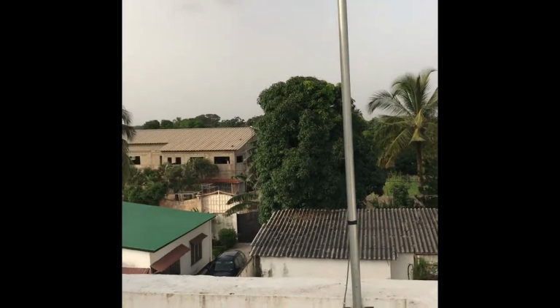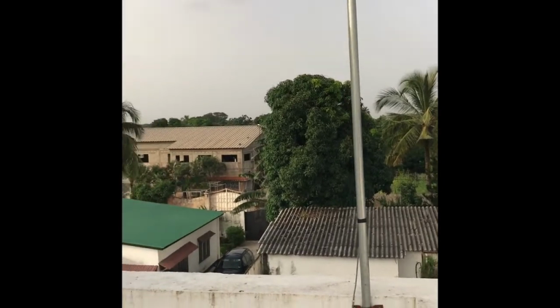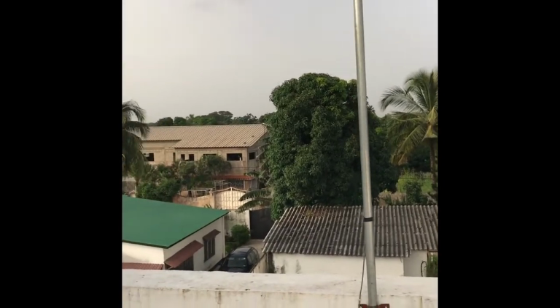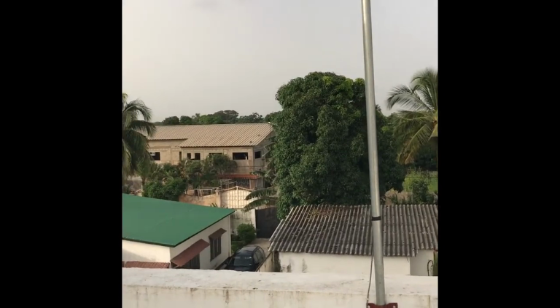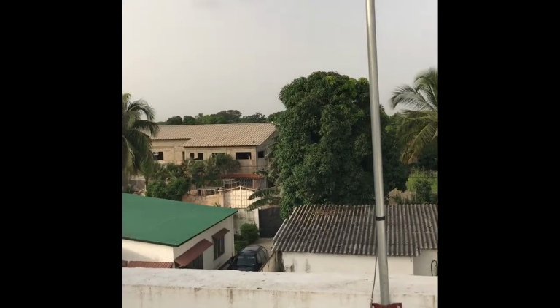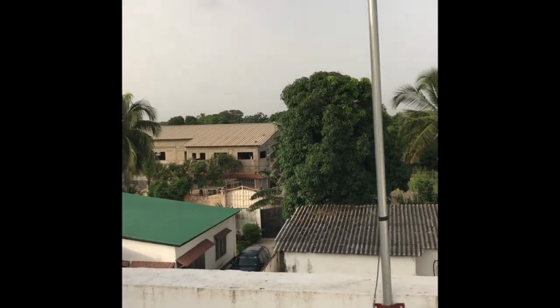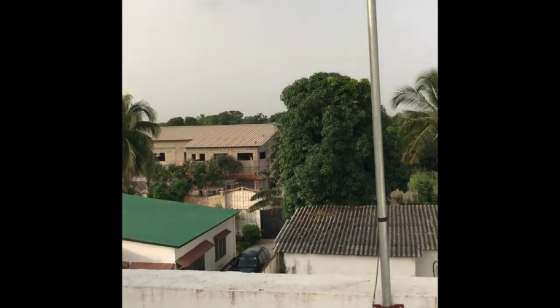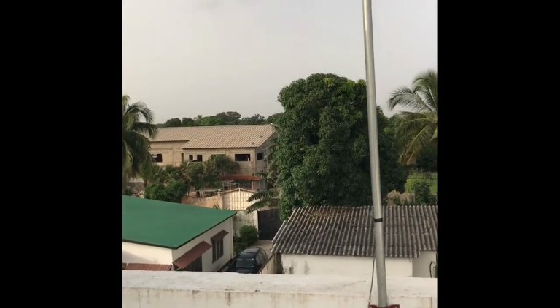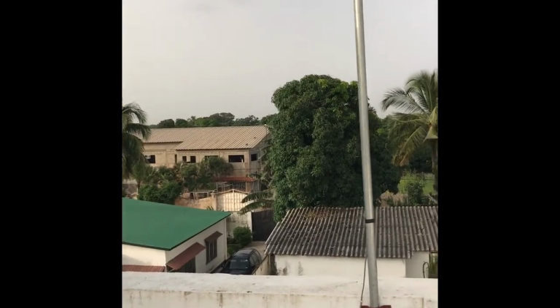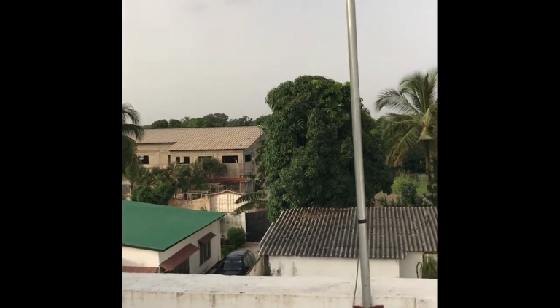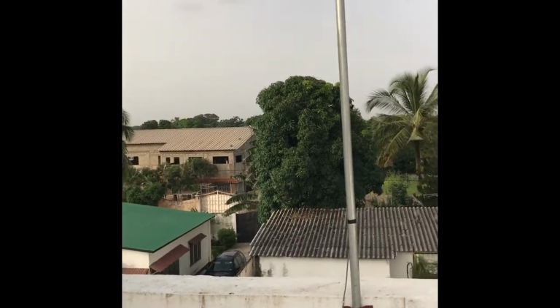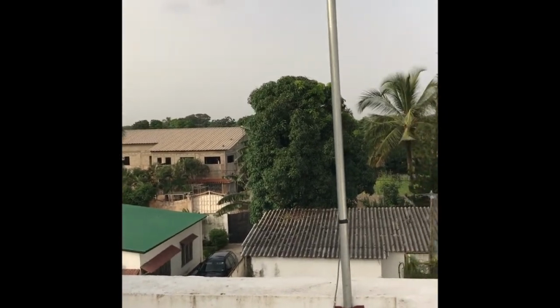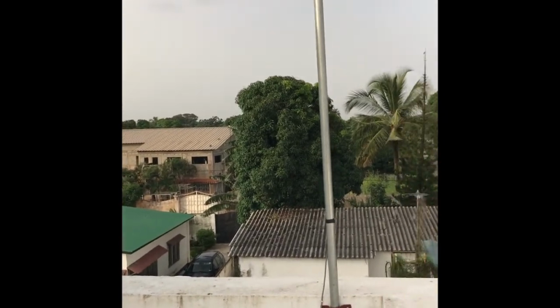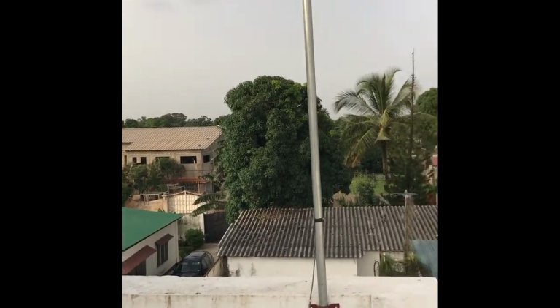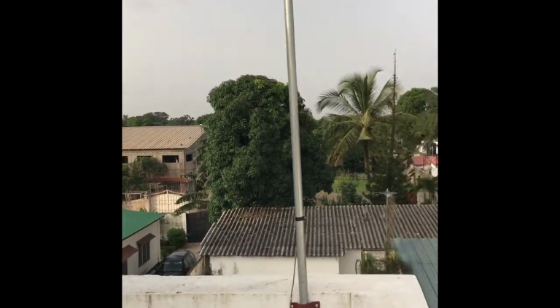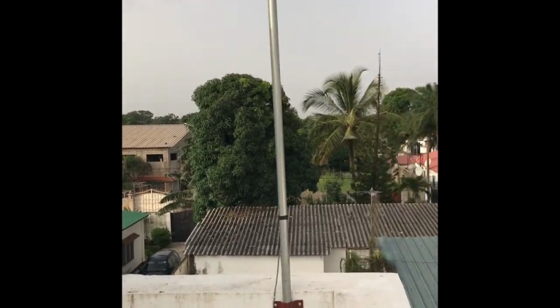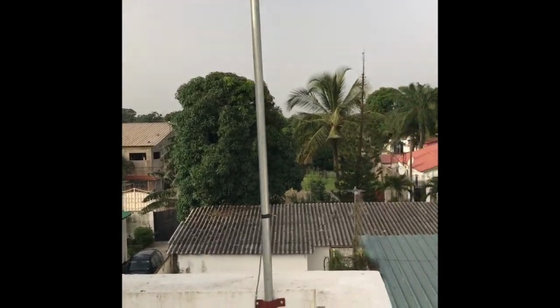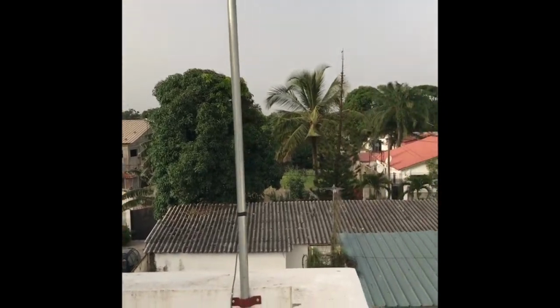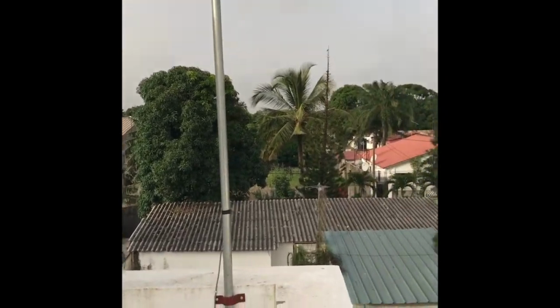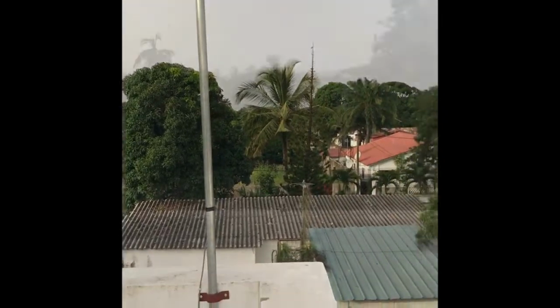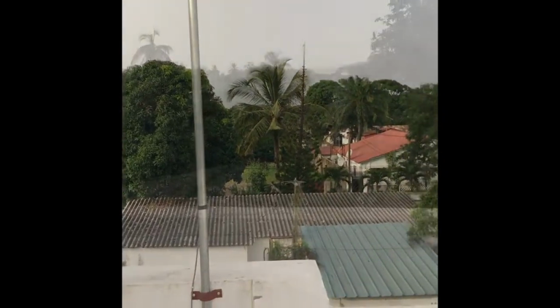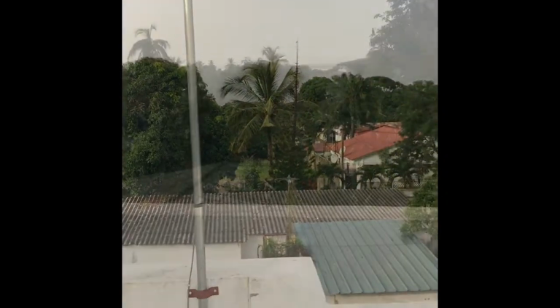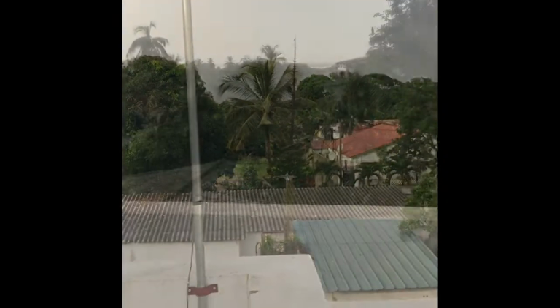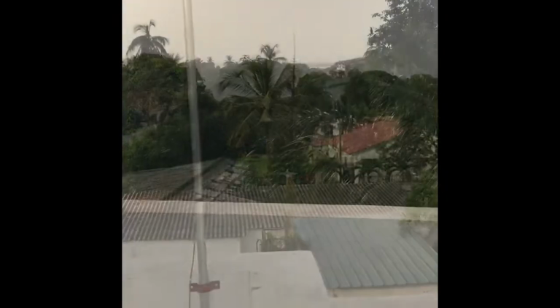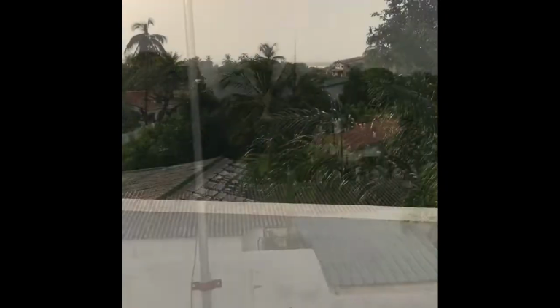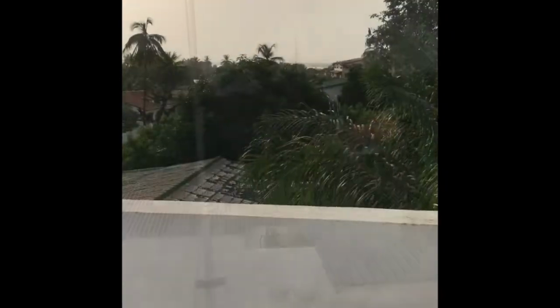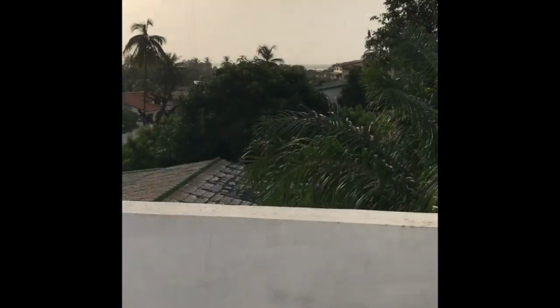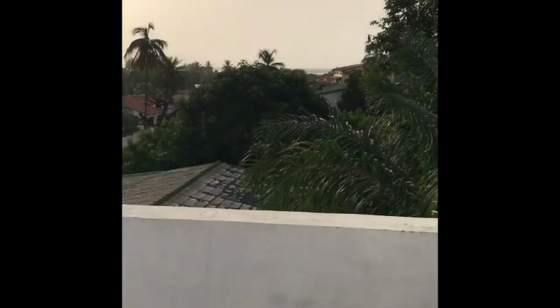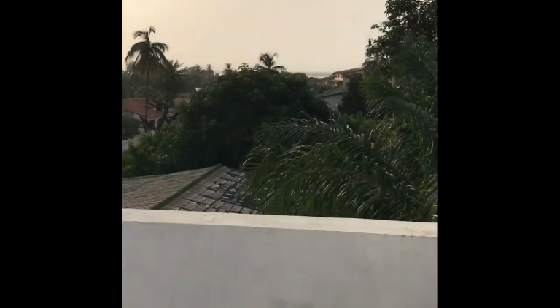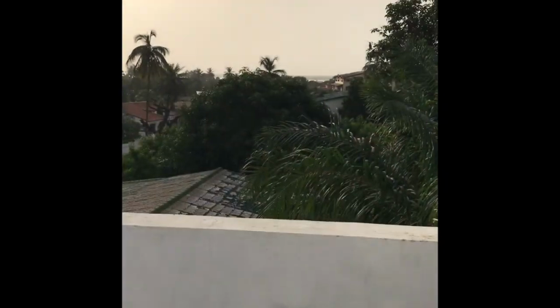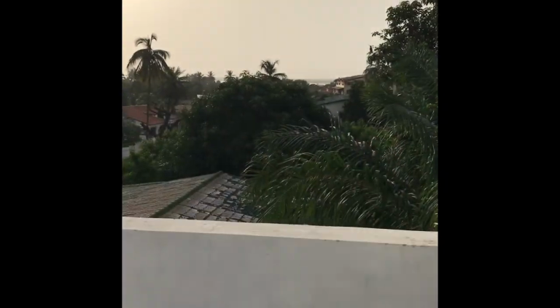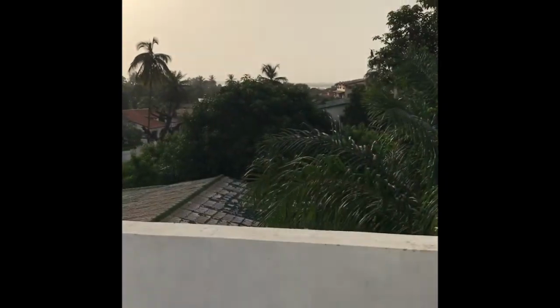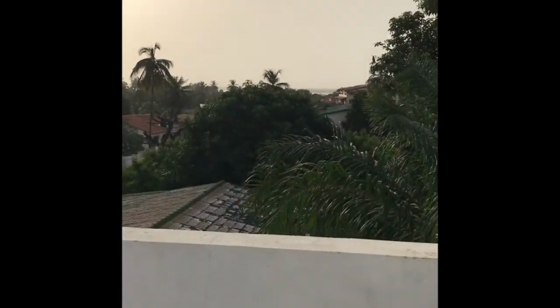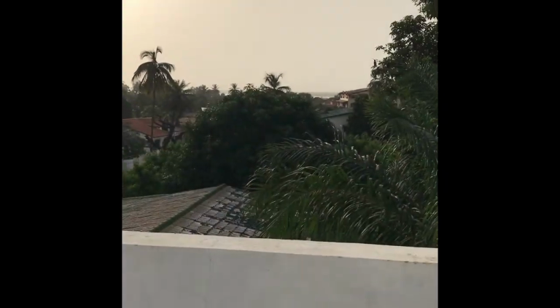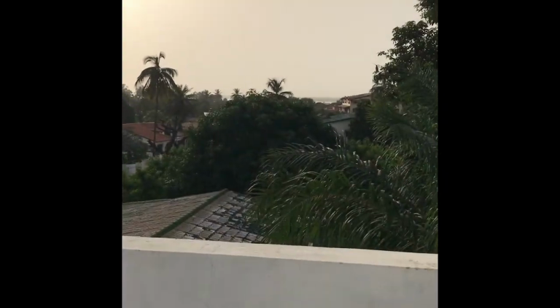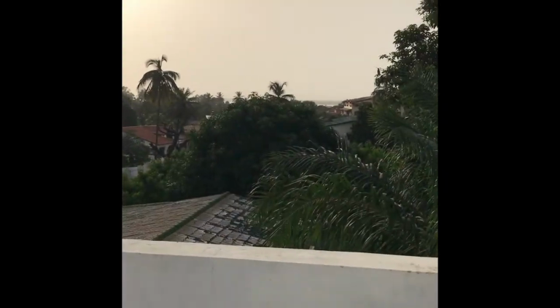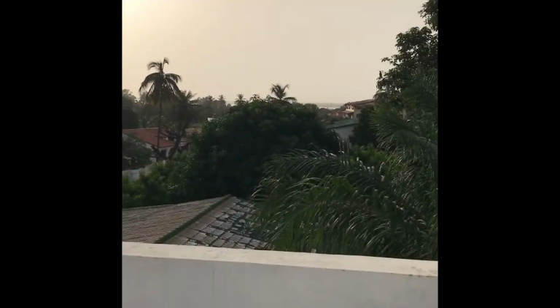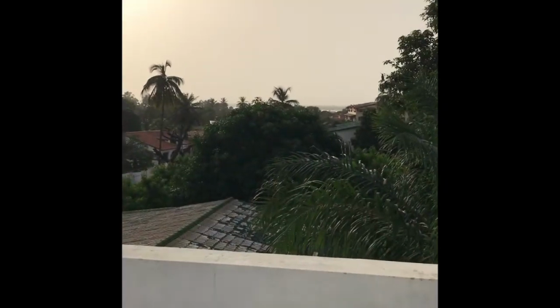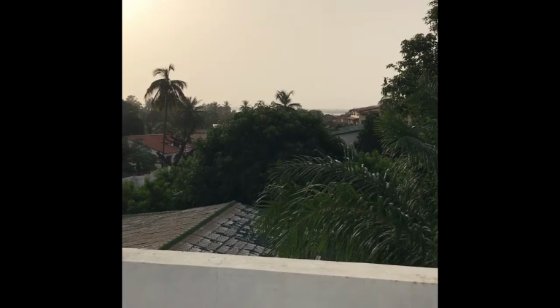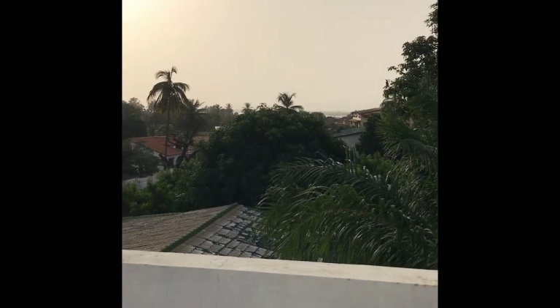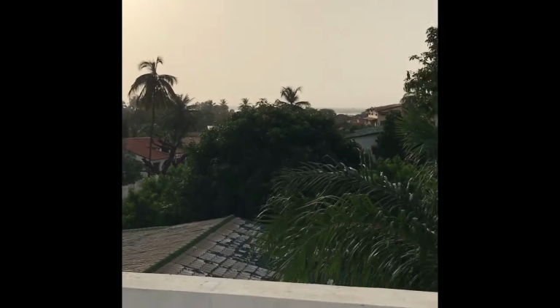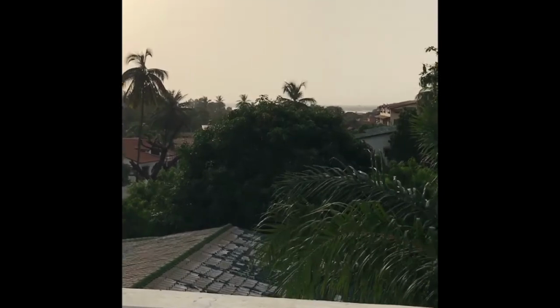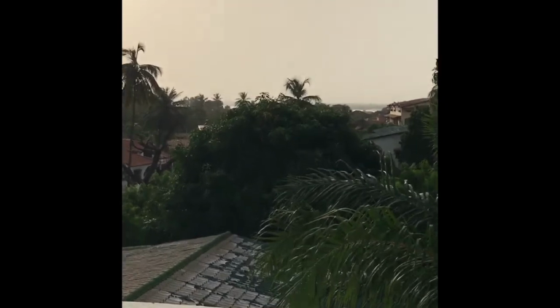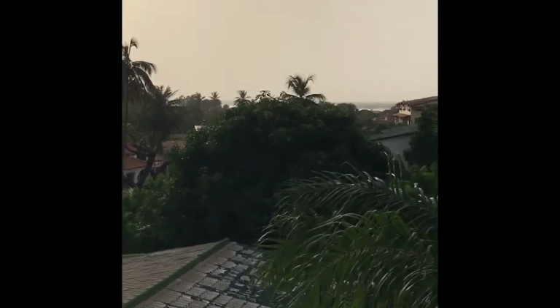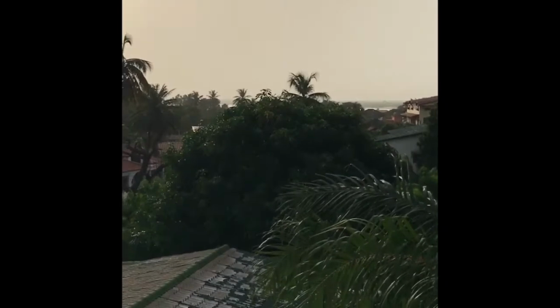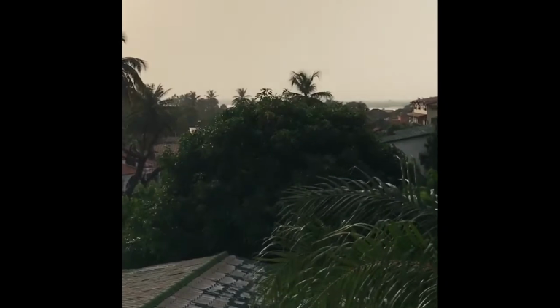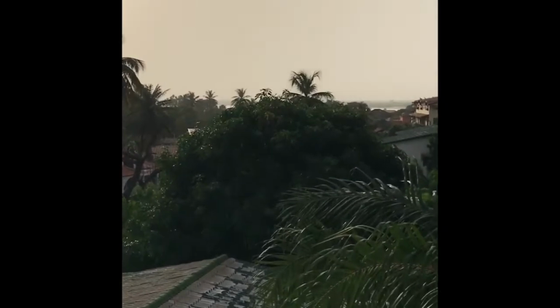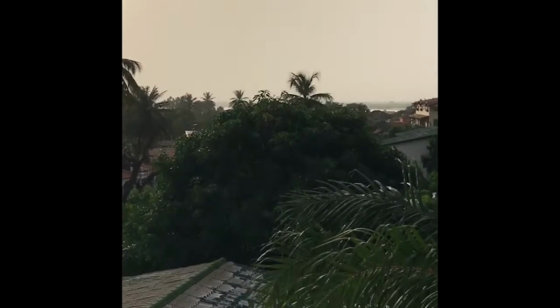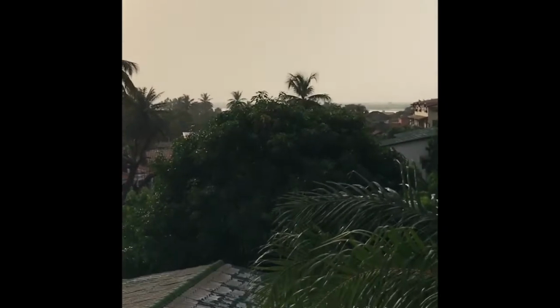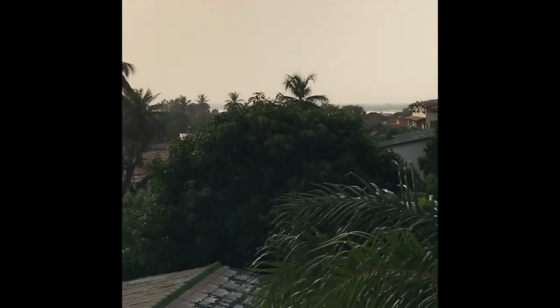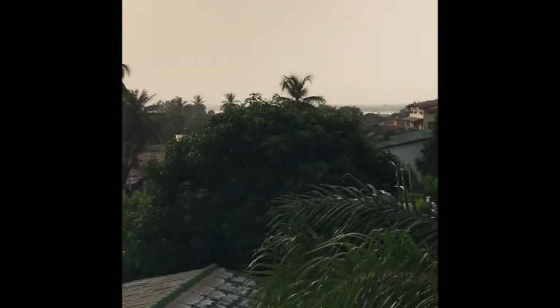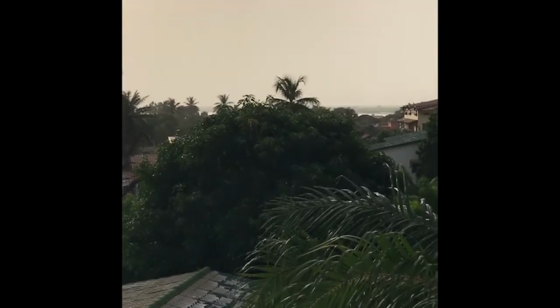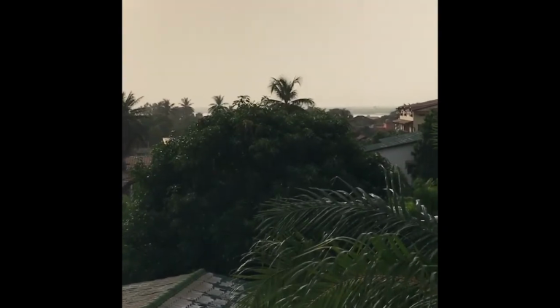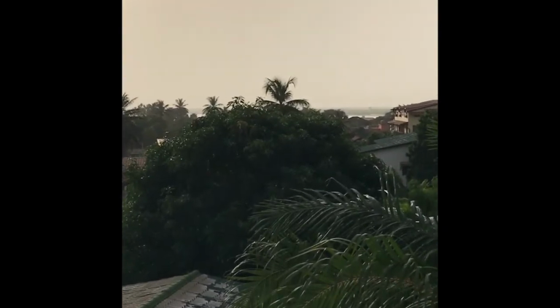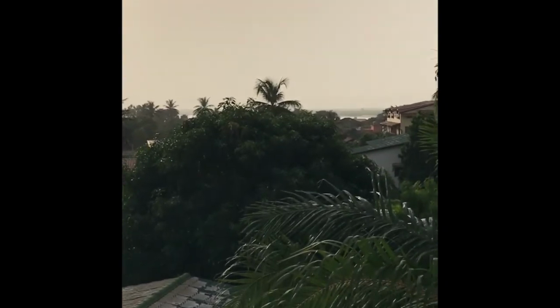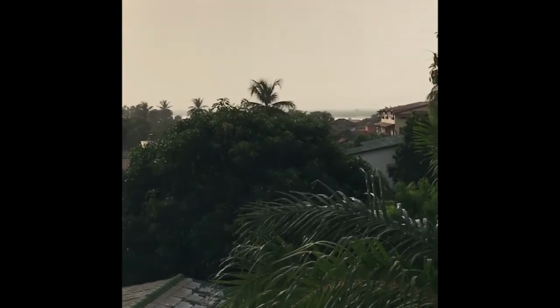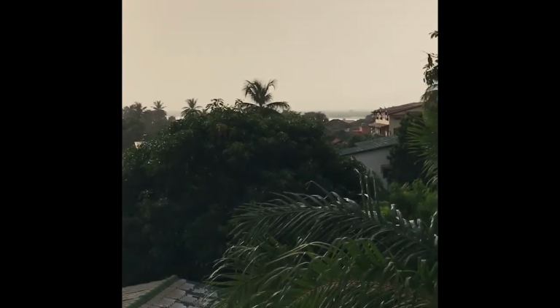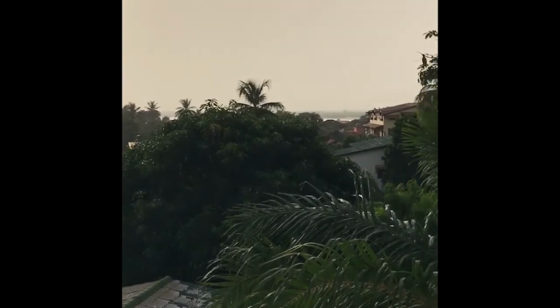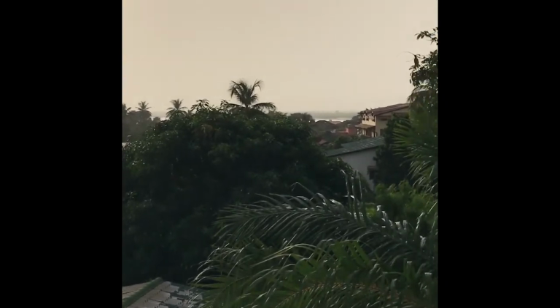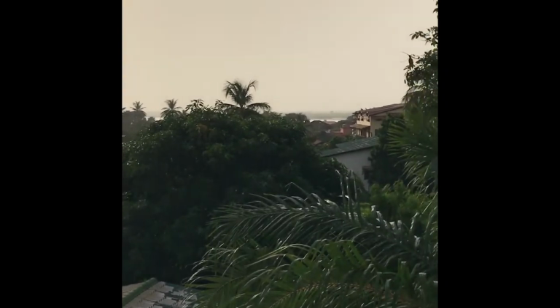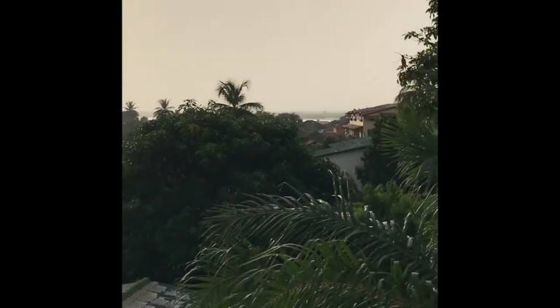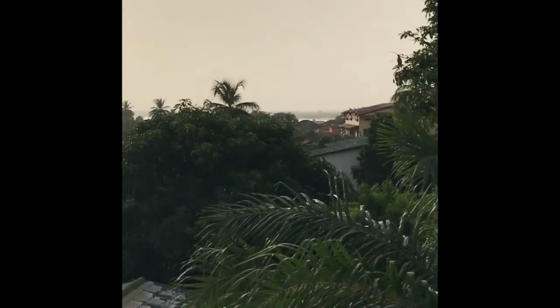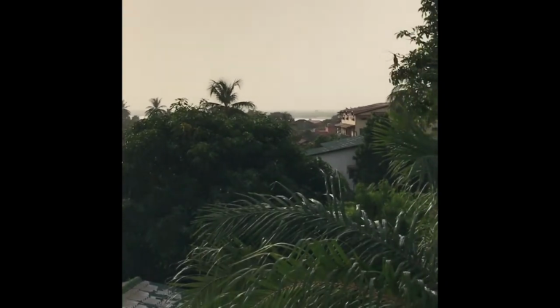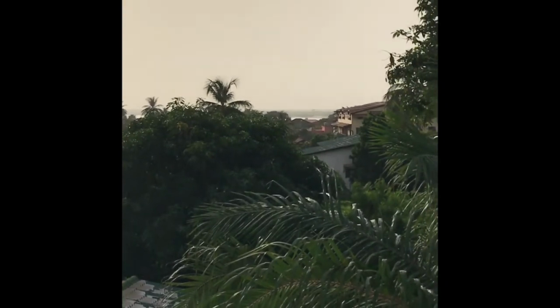This rooftop is very nice in the evenings to come up, get some air, and look at the stars. We'll just end here with a view of the ocean.